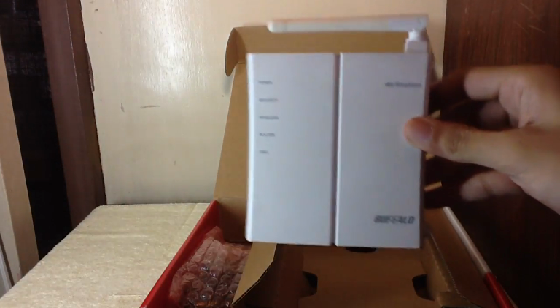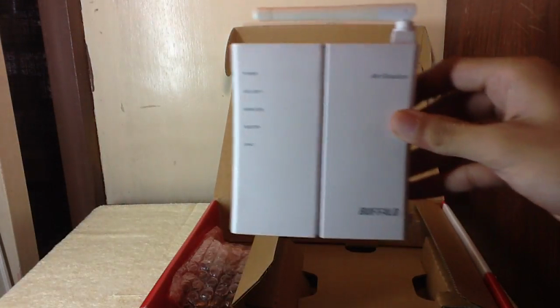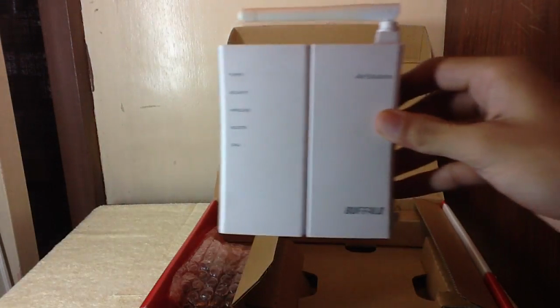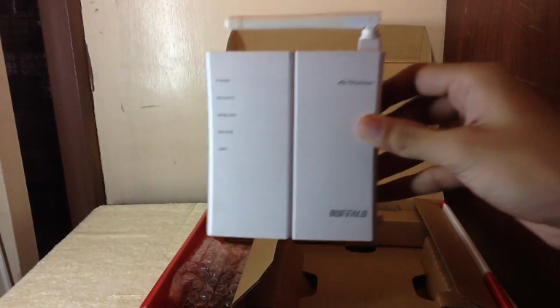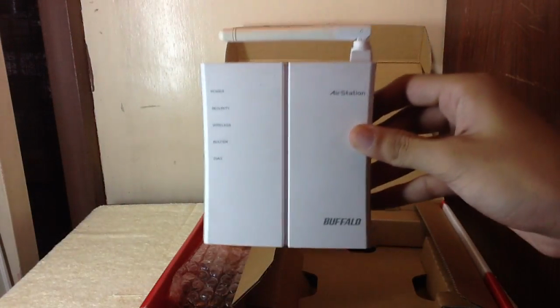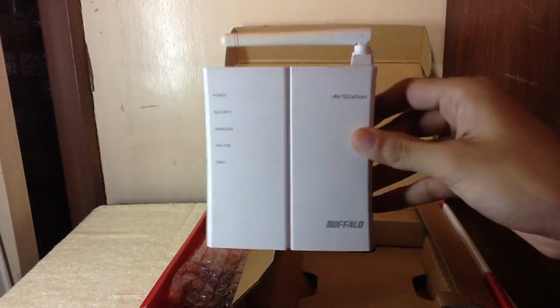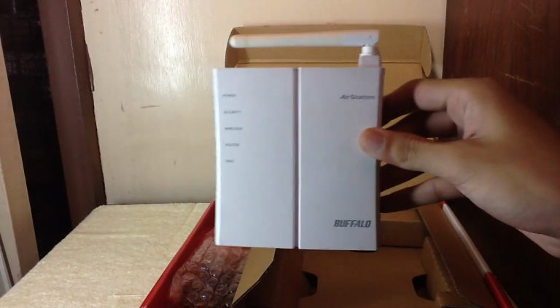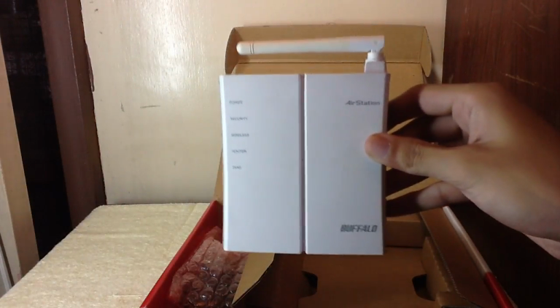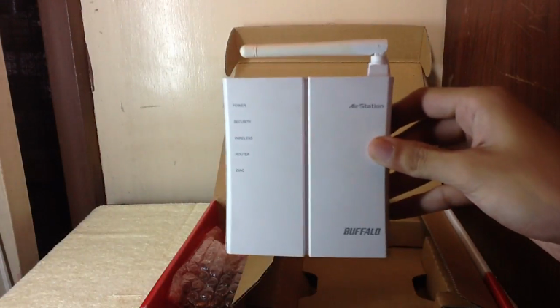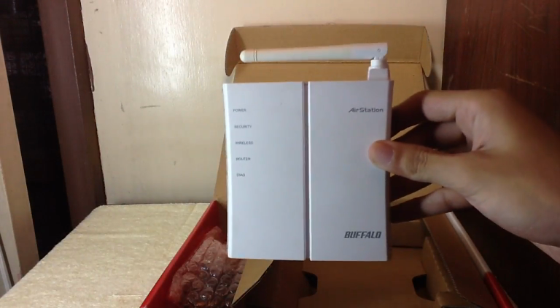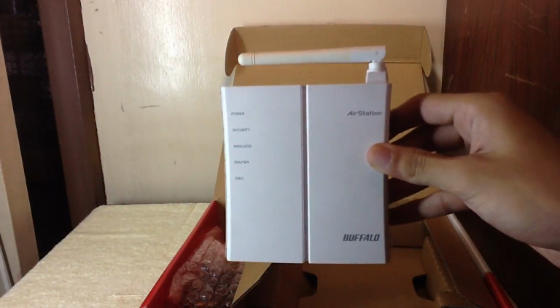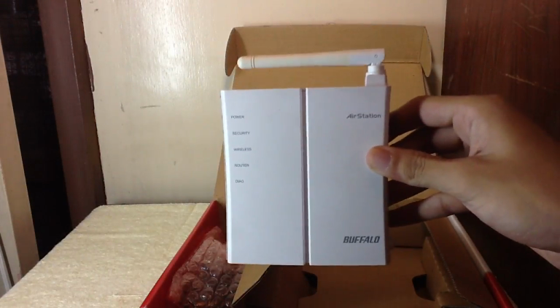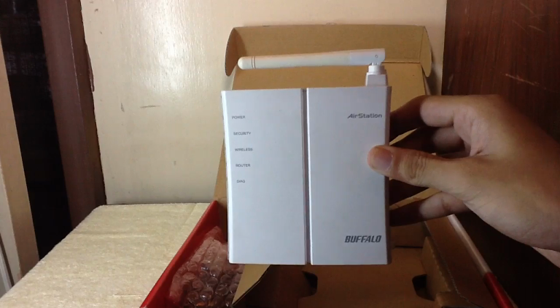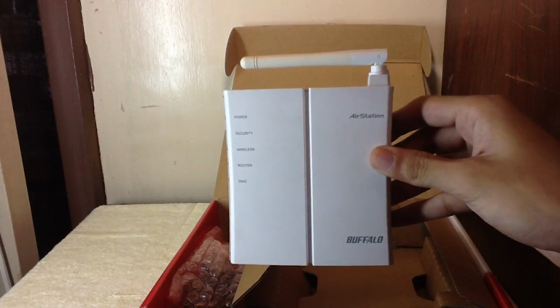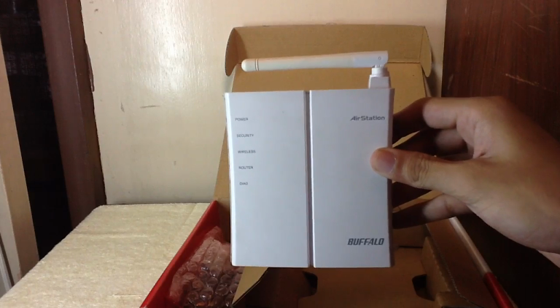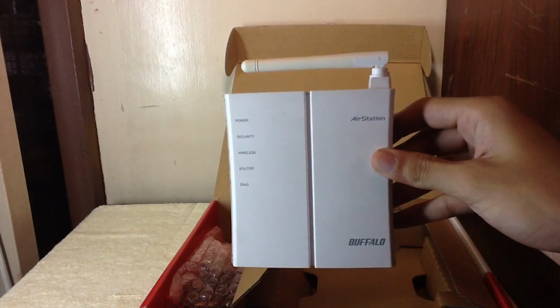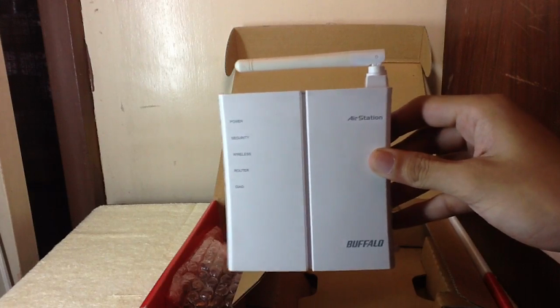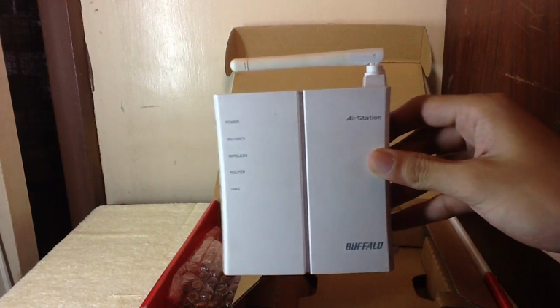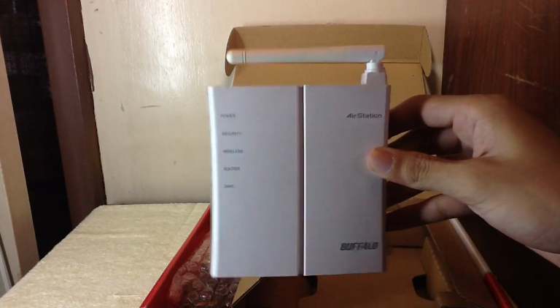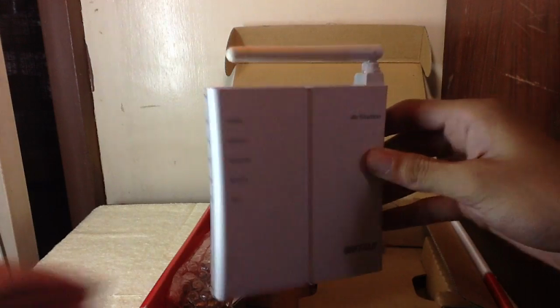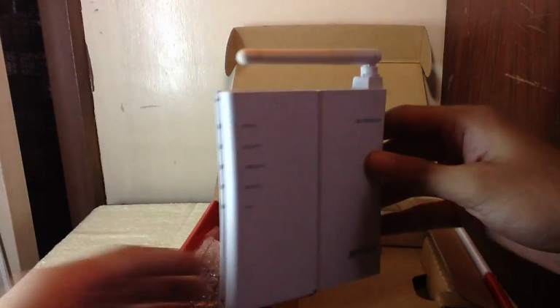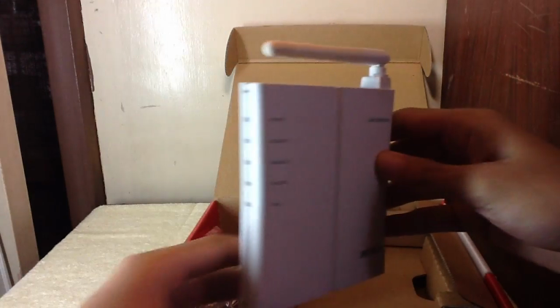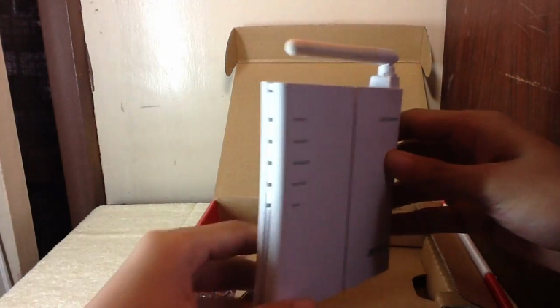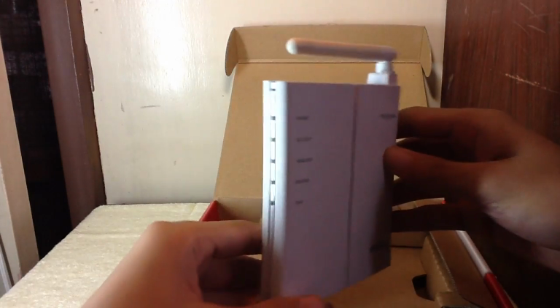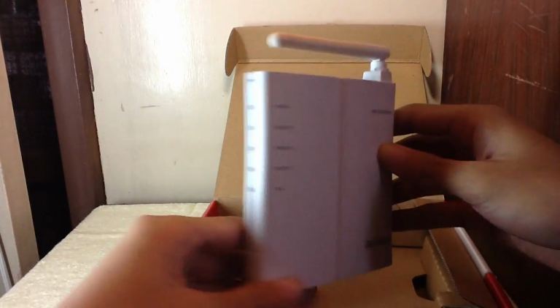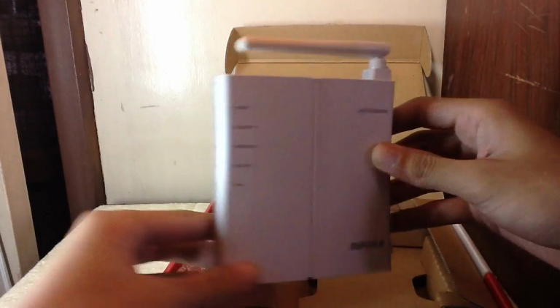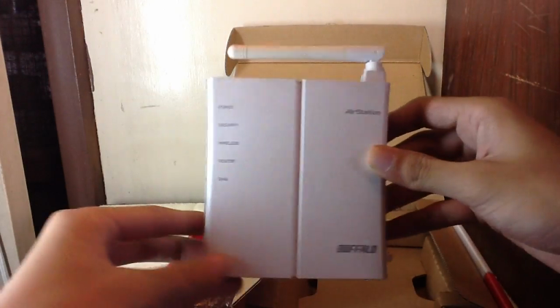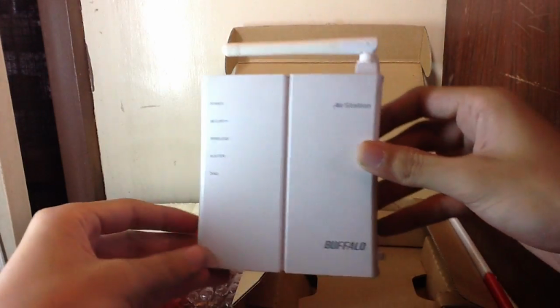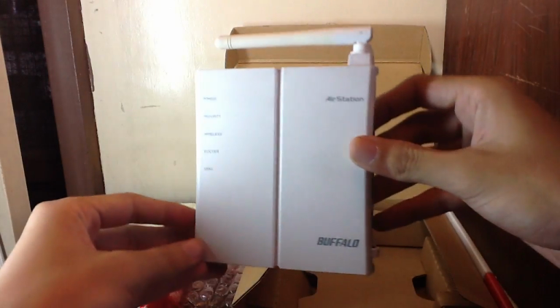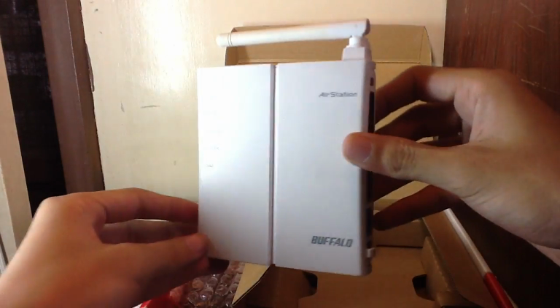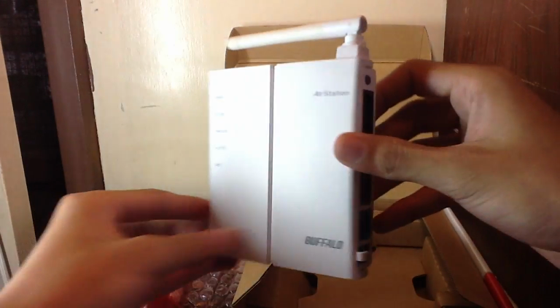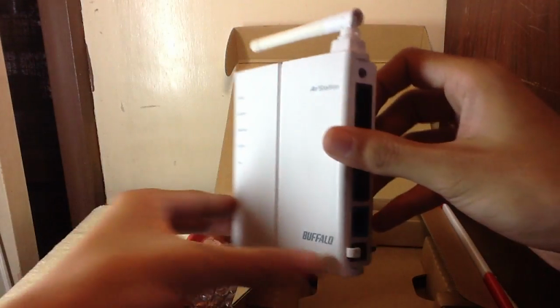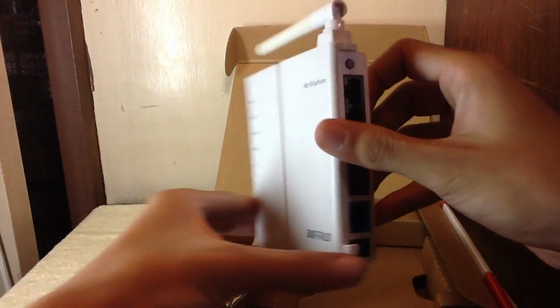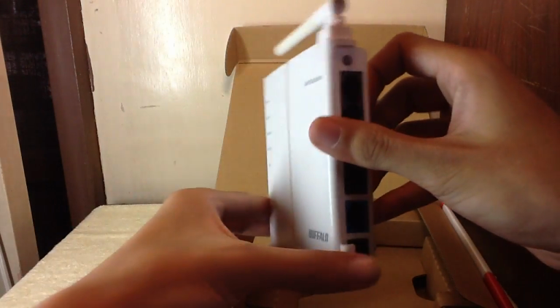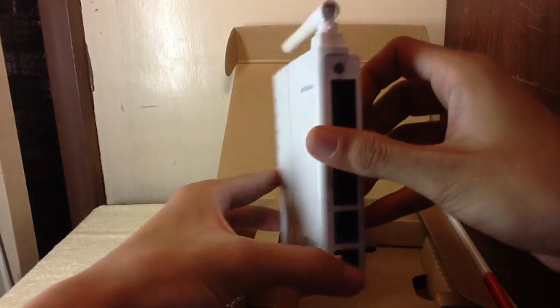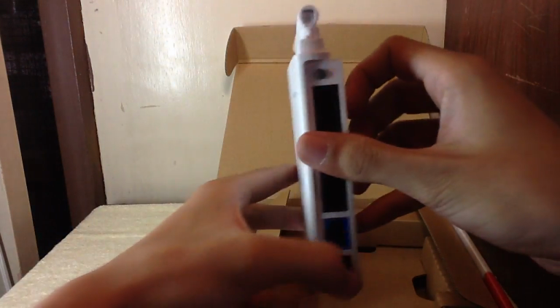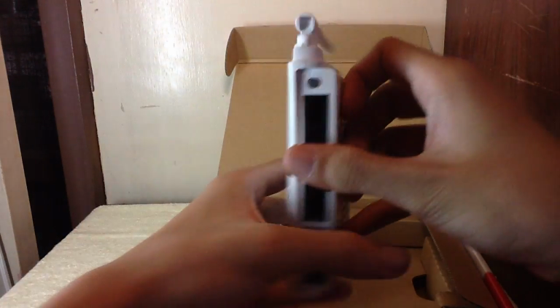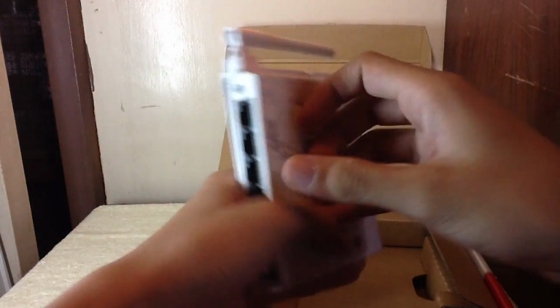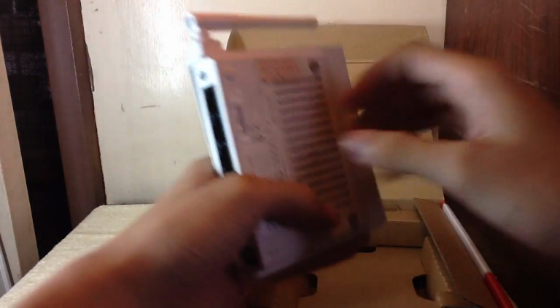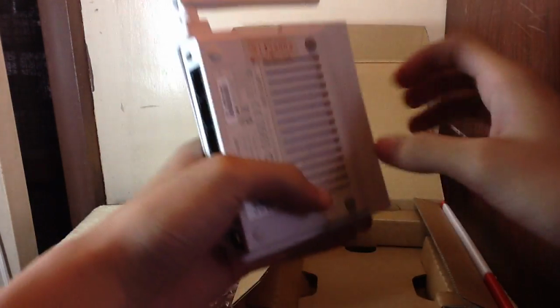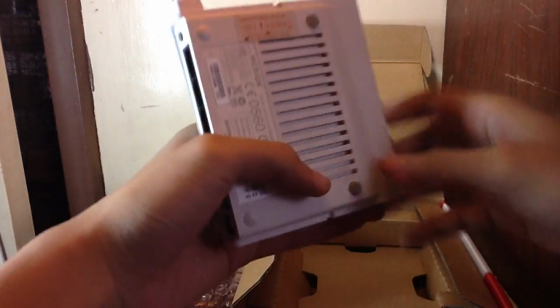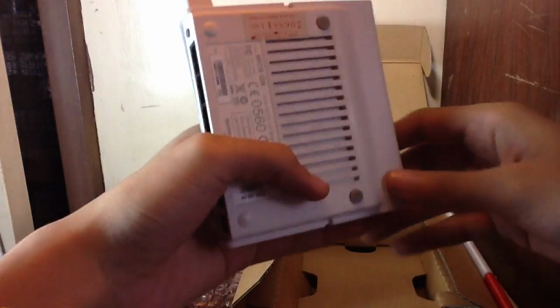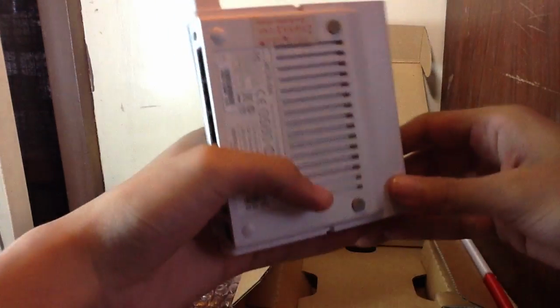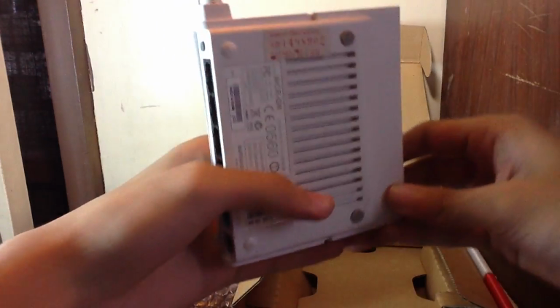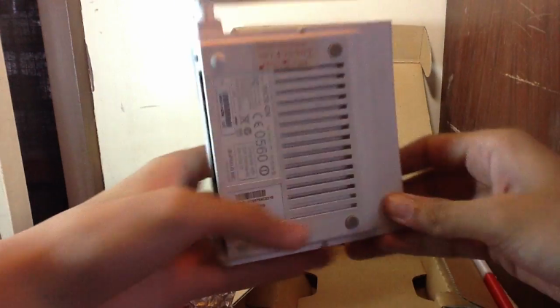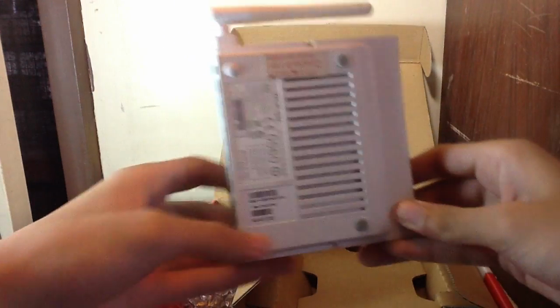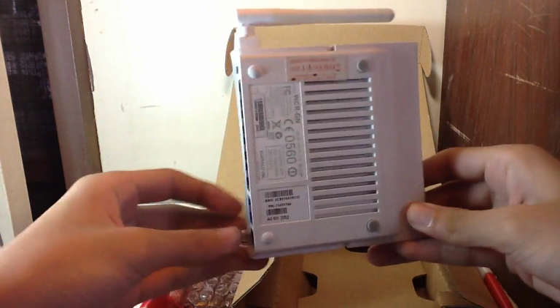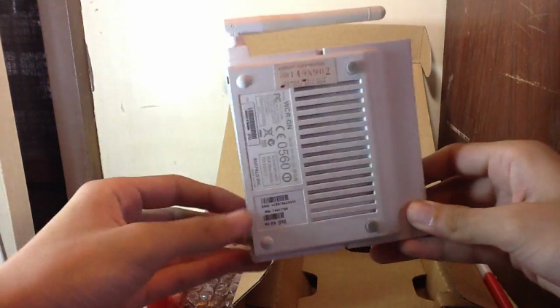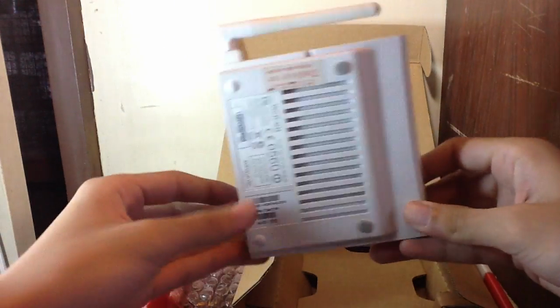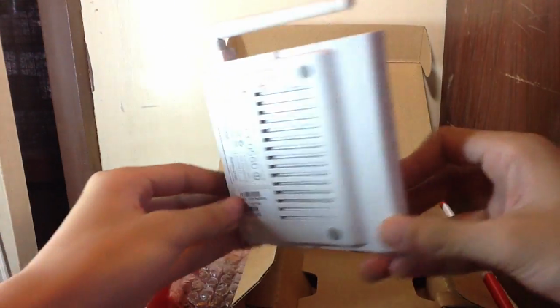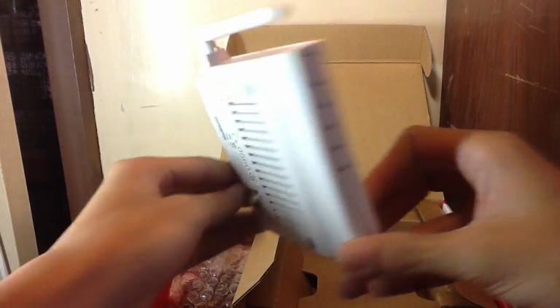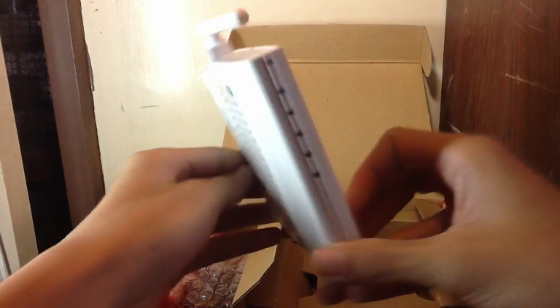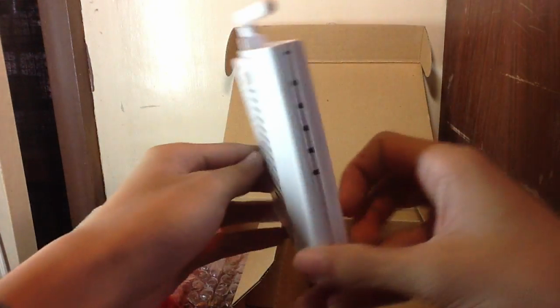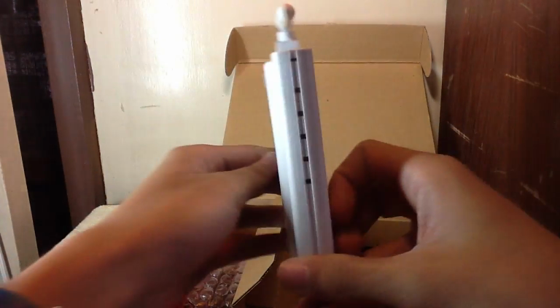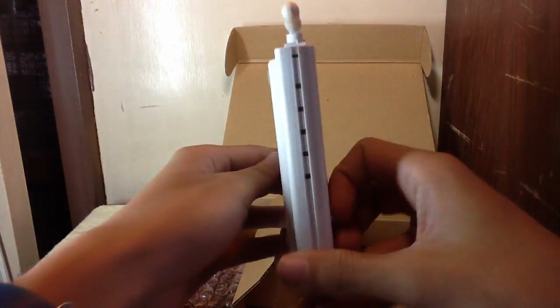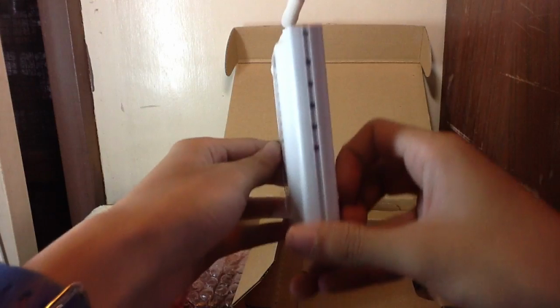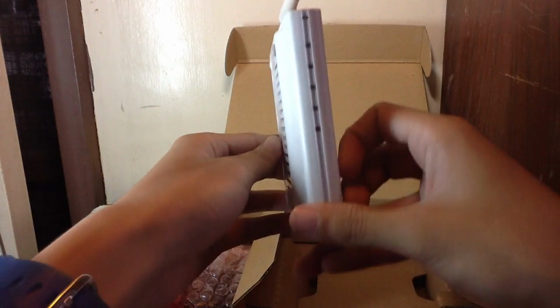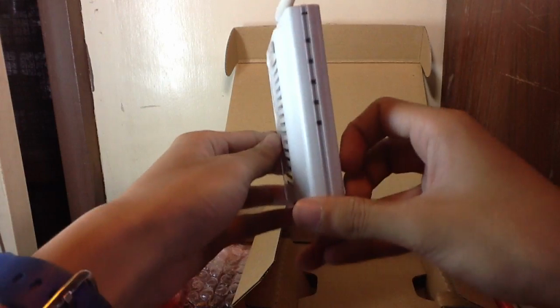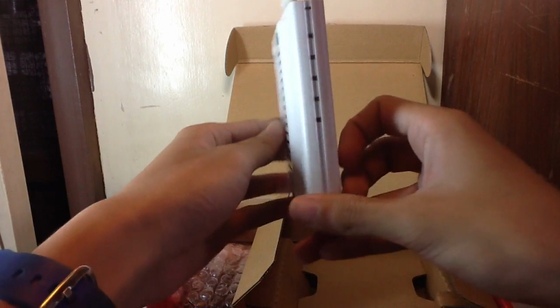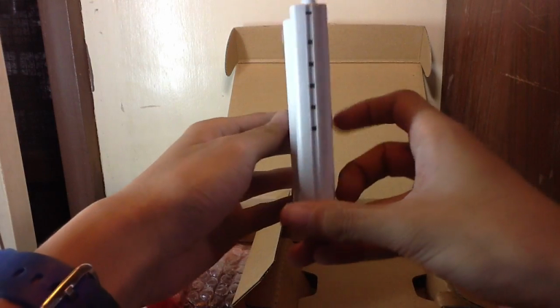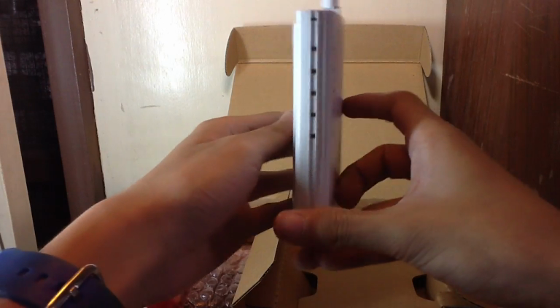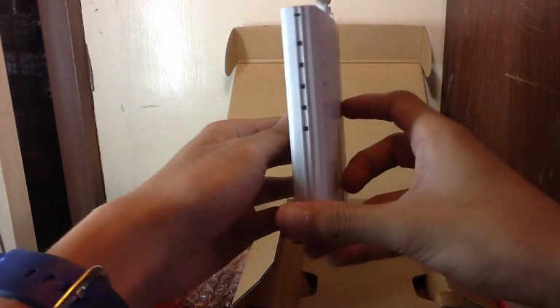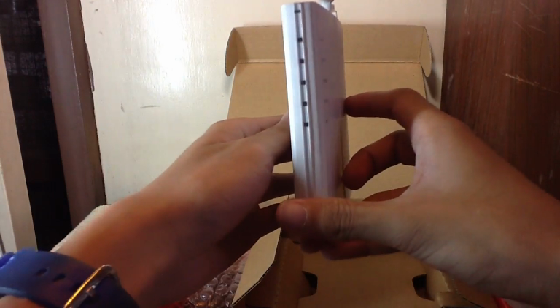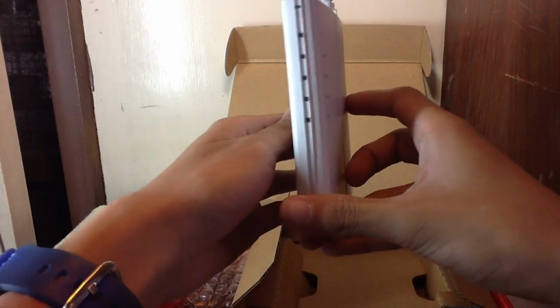The first main item from the box is the router itself. Please wash your hands before touching this router because it has an all-white design and it's very thin.